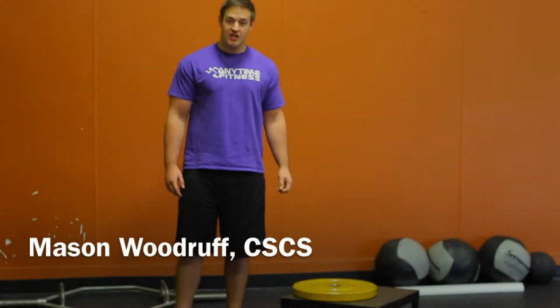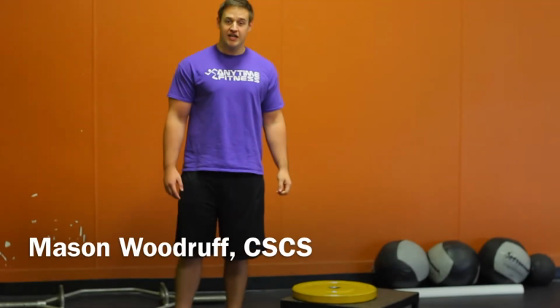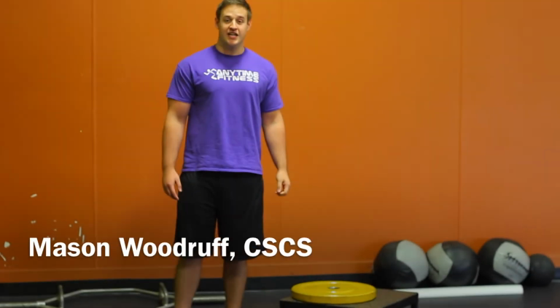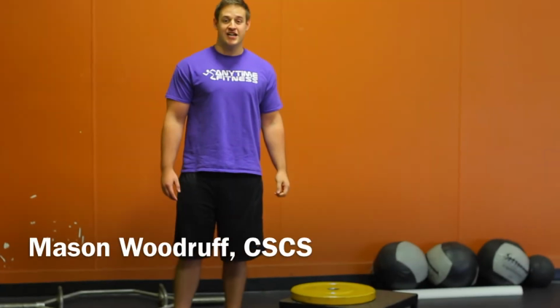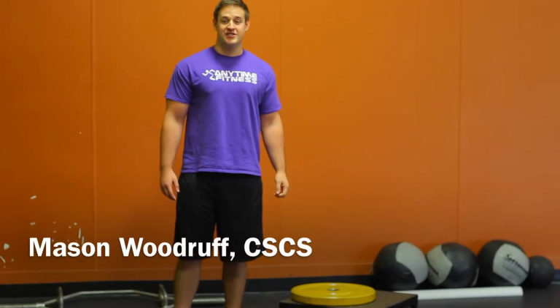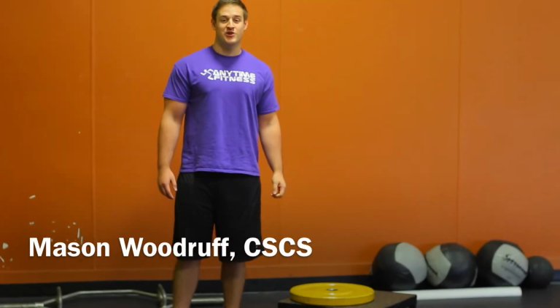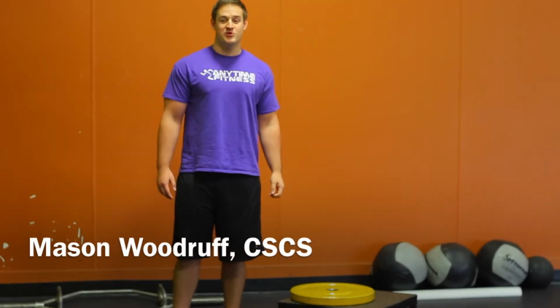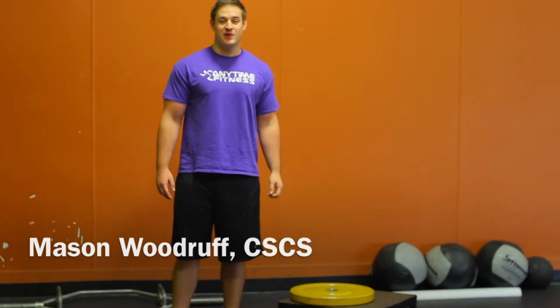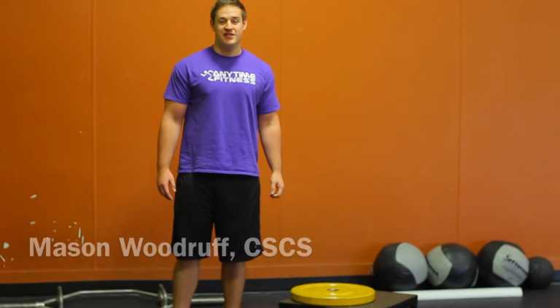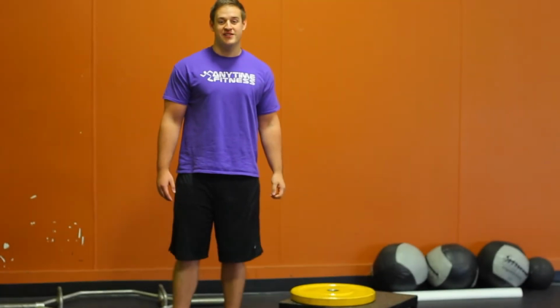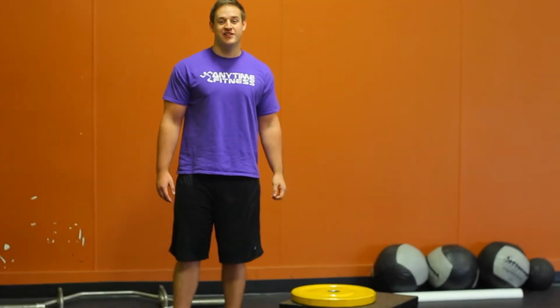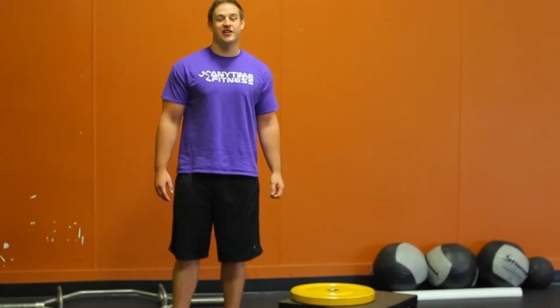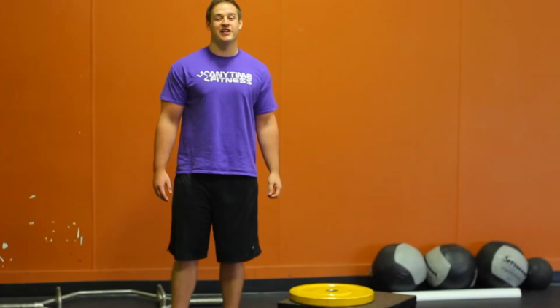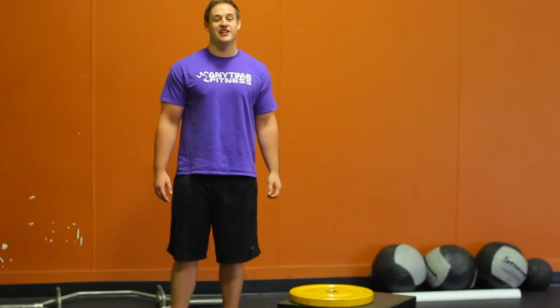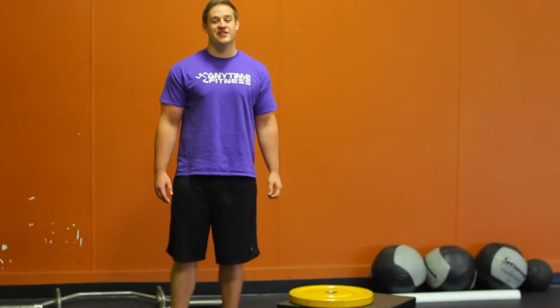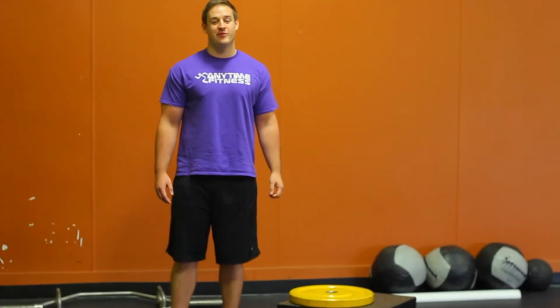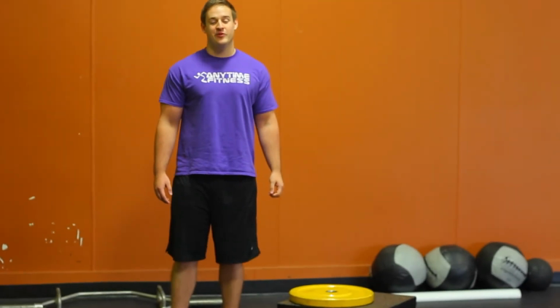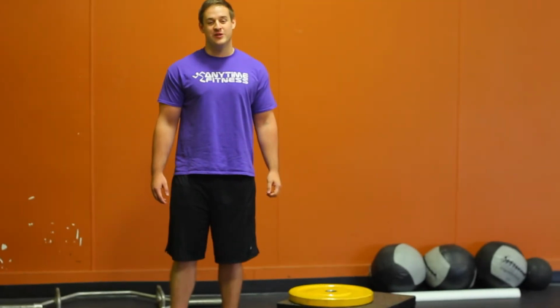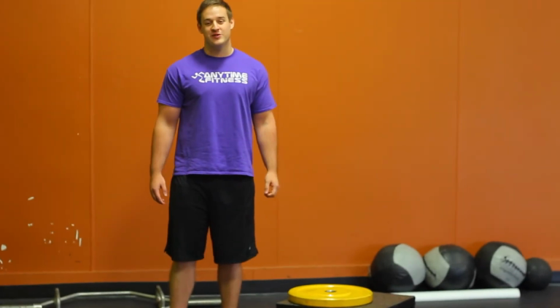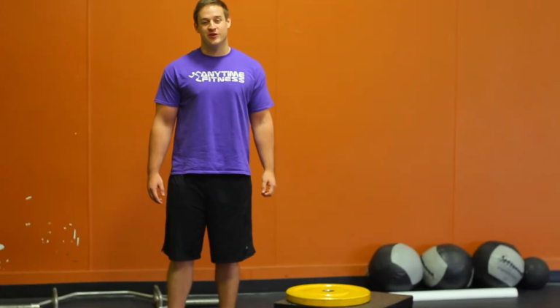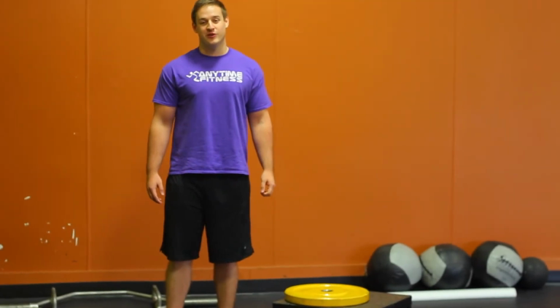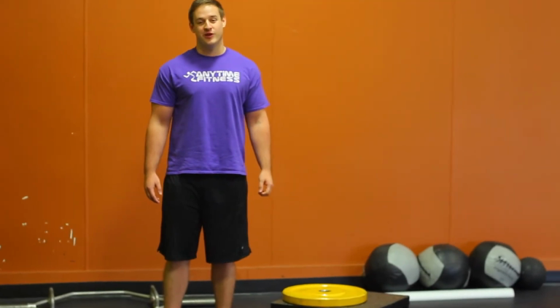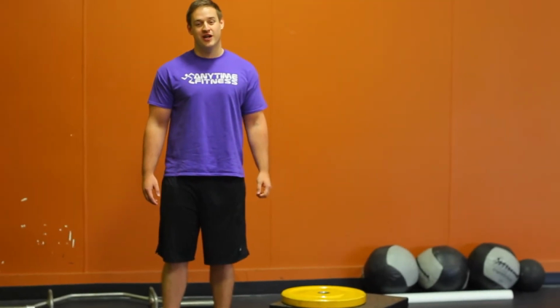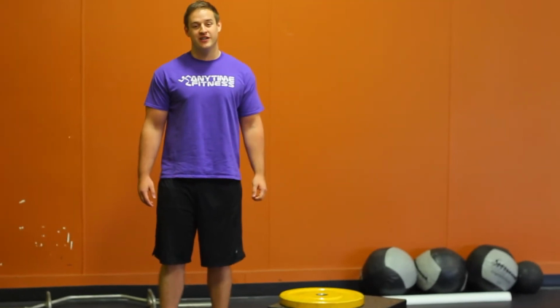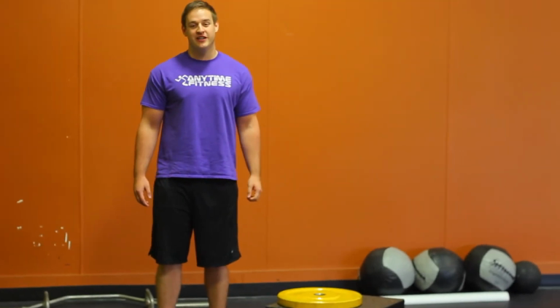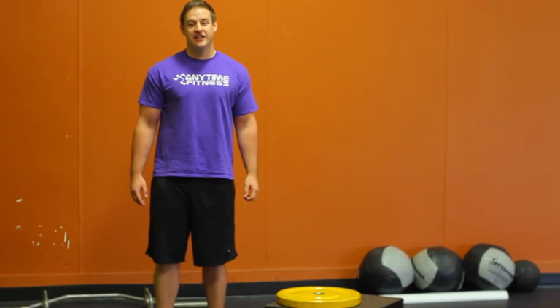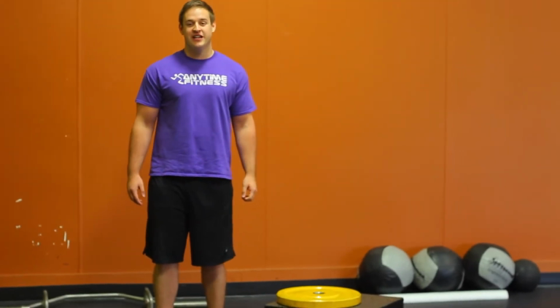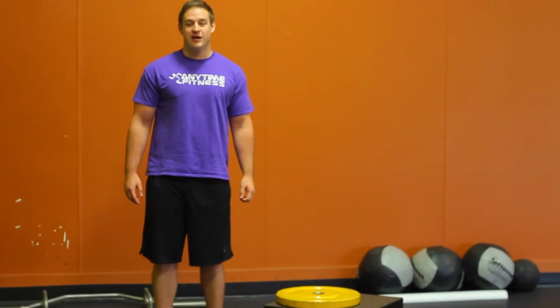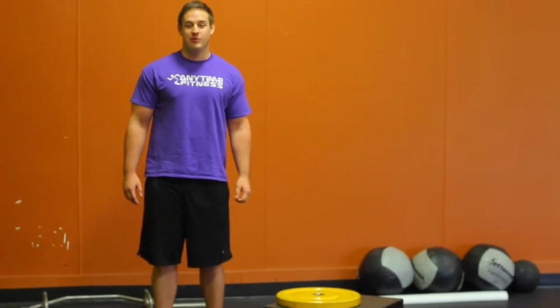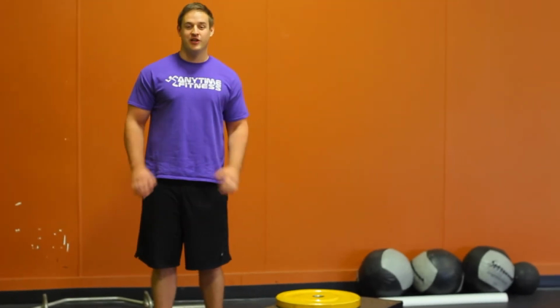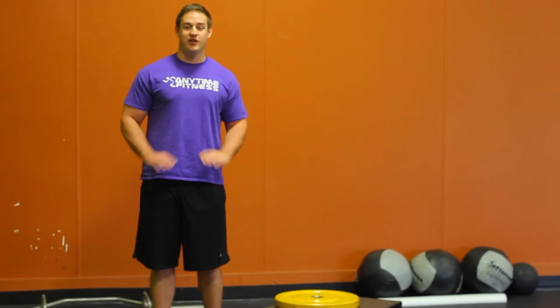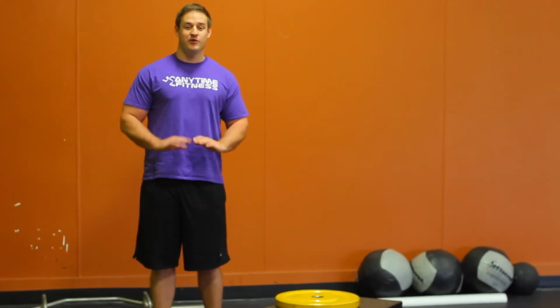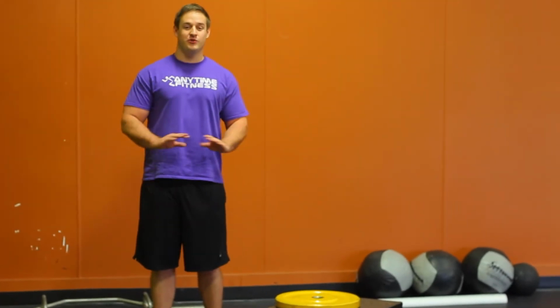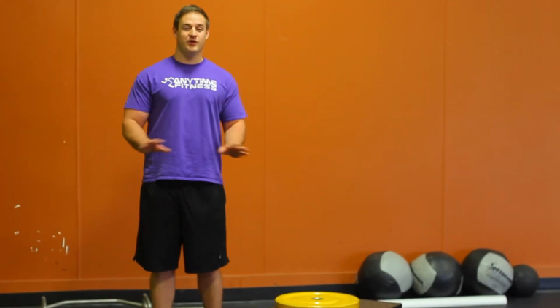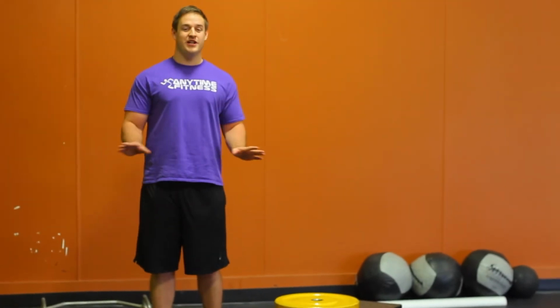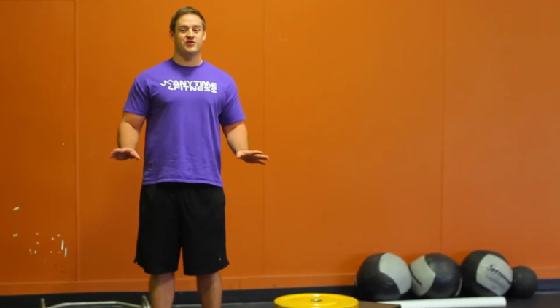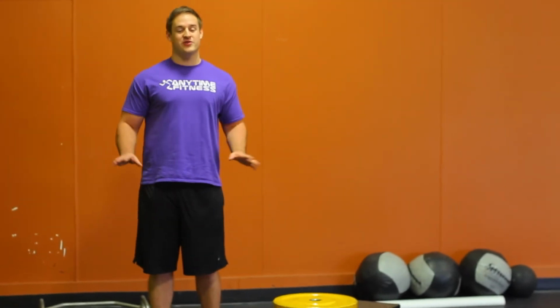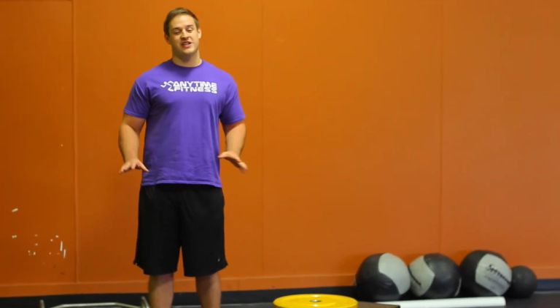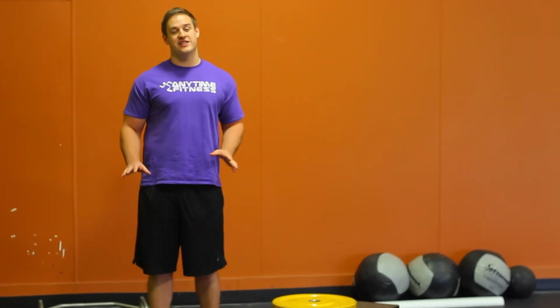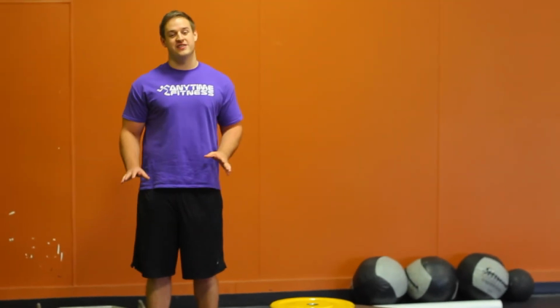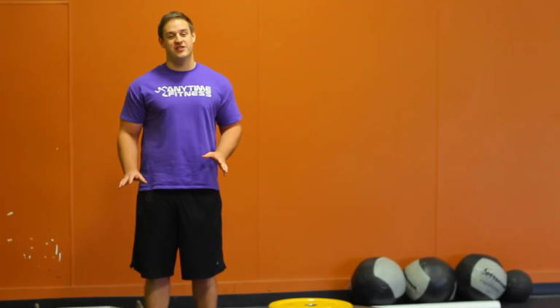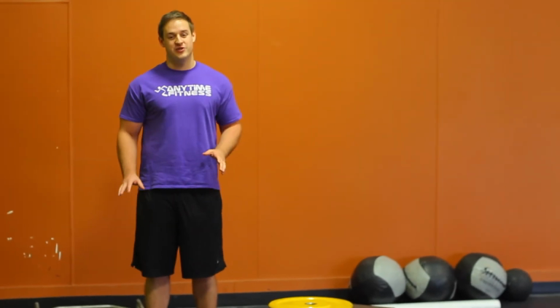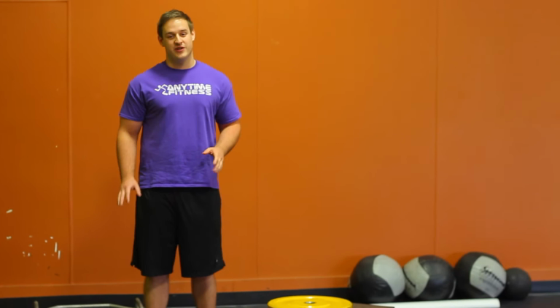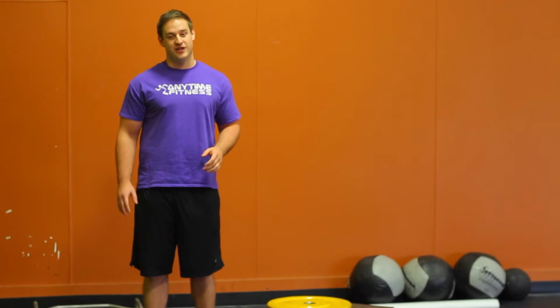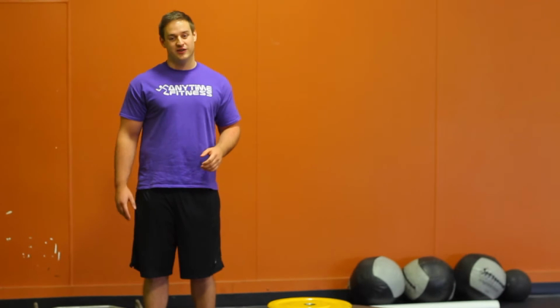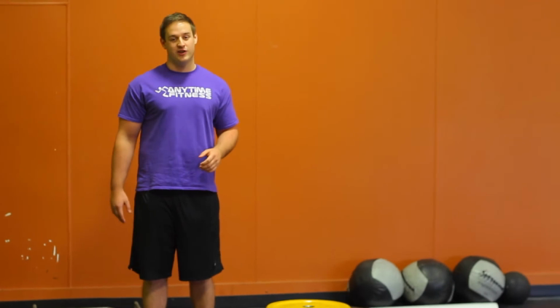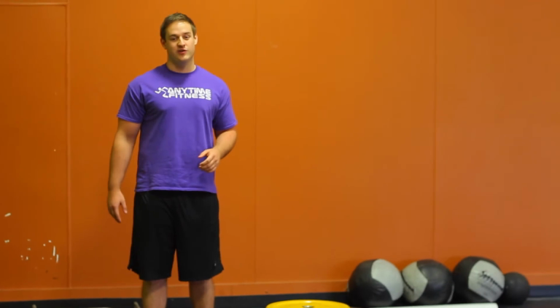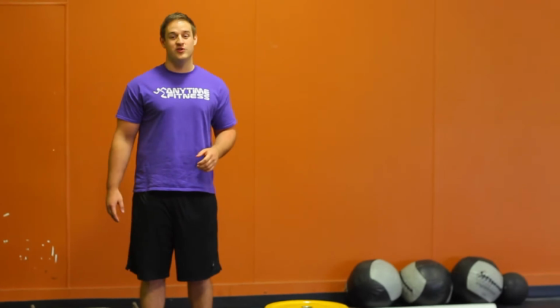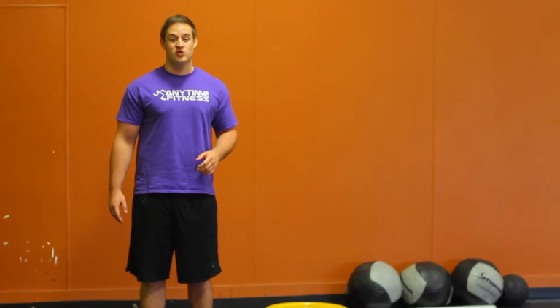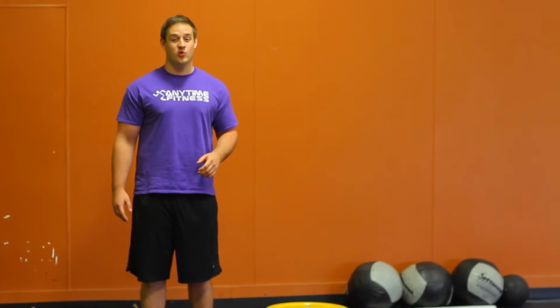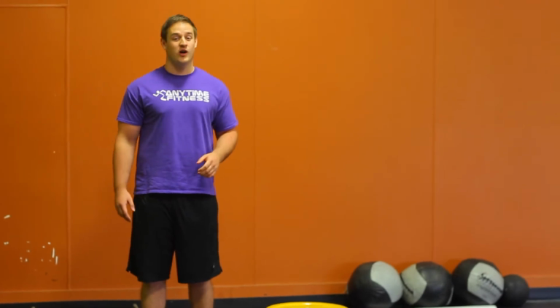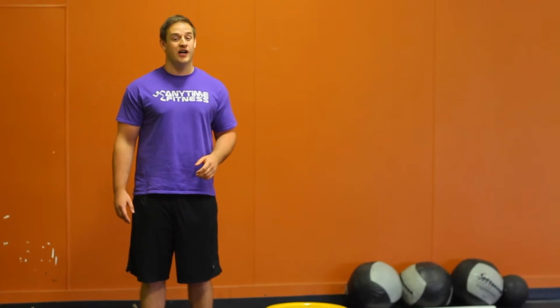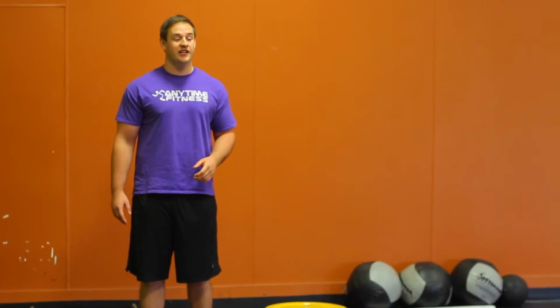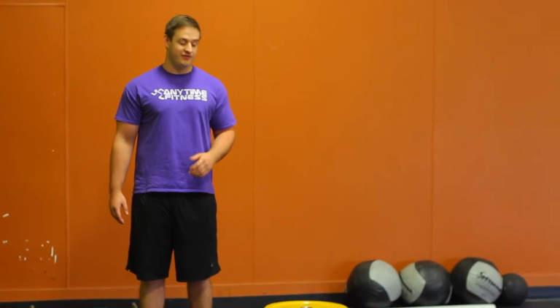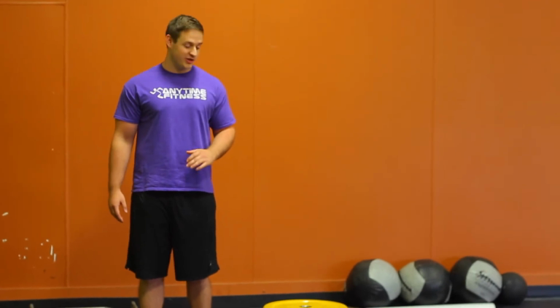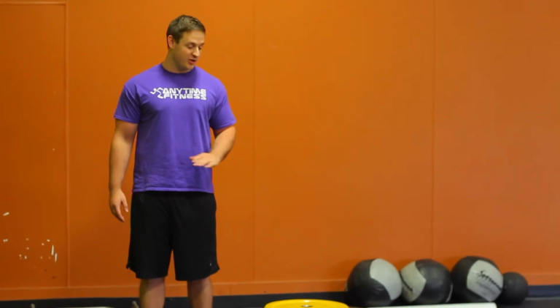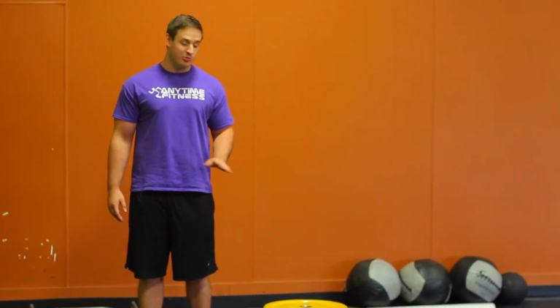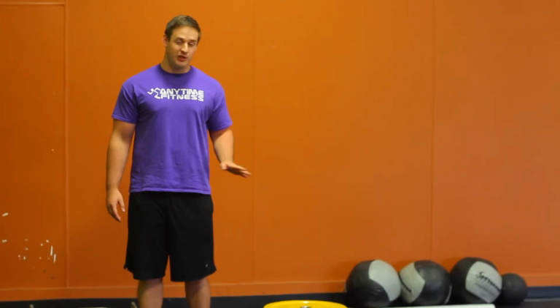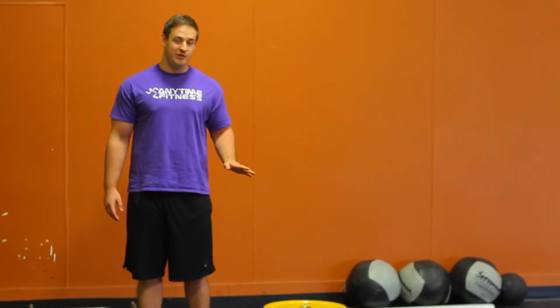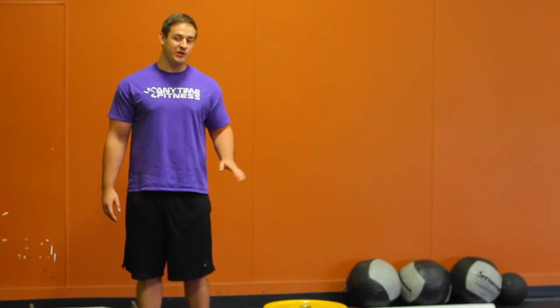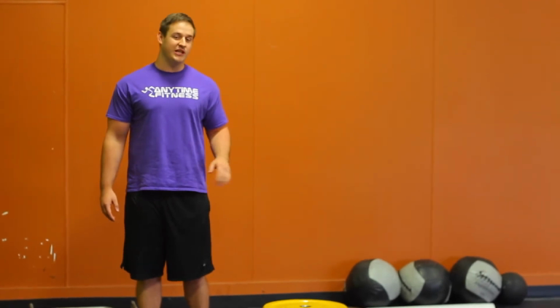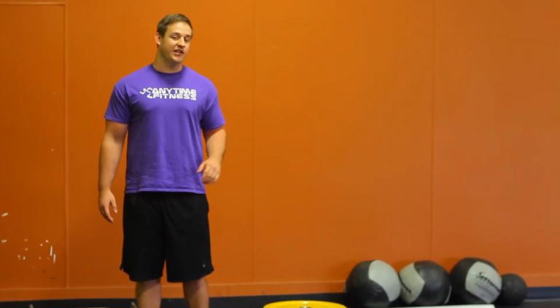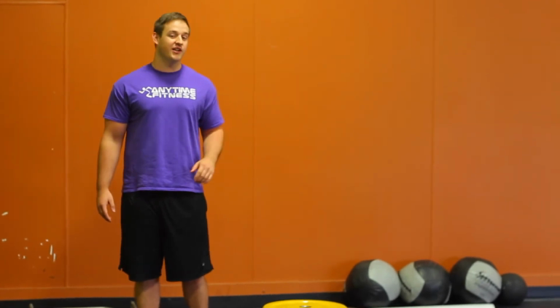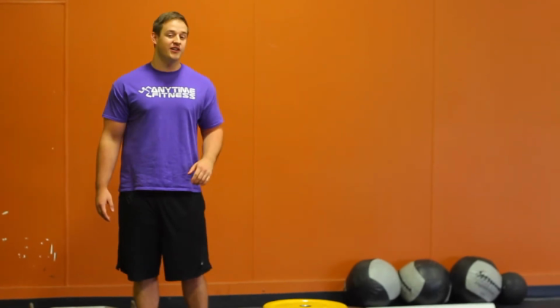Hey guys, Coach Mason here at Anytime Fitness Little Rock. I'm going to go through an exercise to teach you how to learn the squat for a complete beginner.